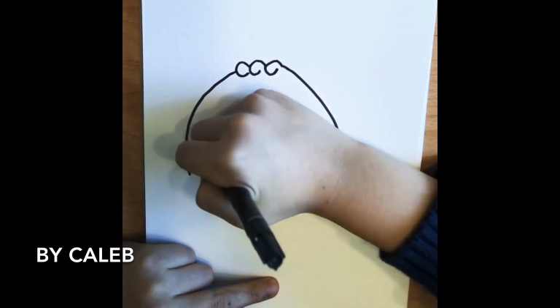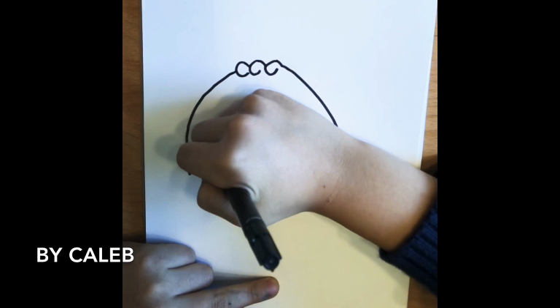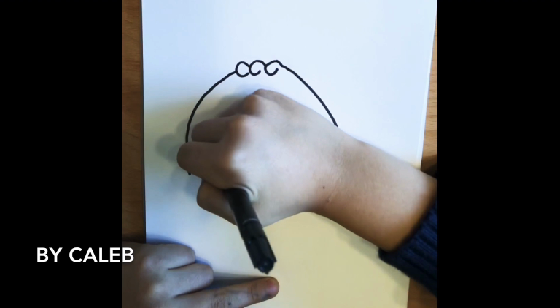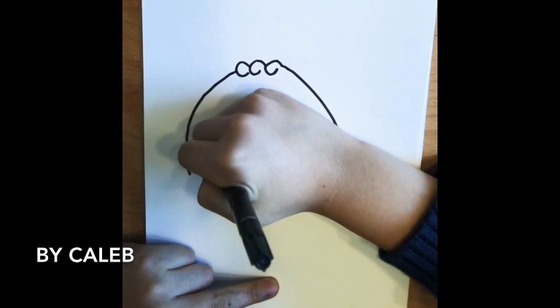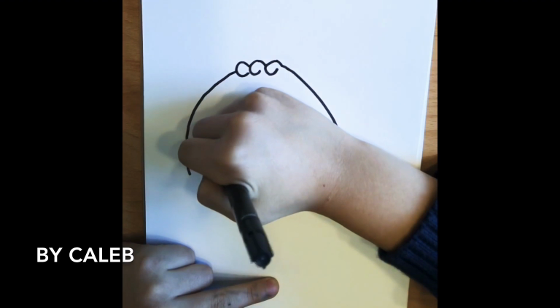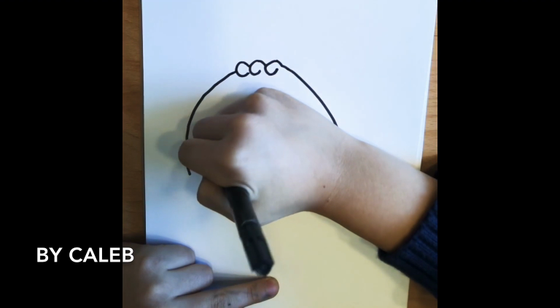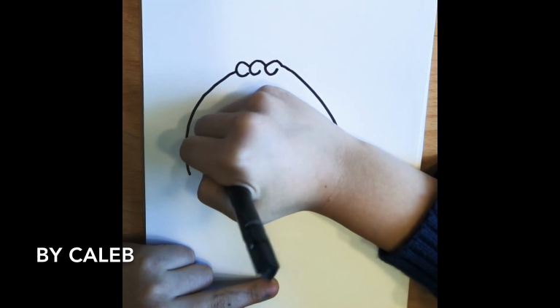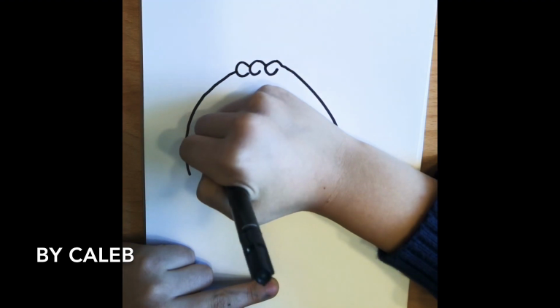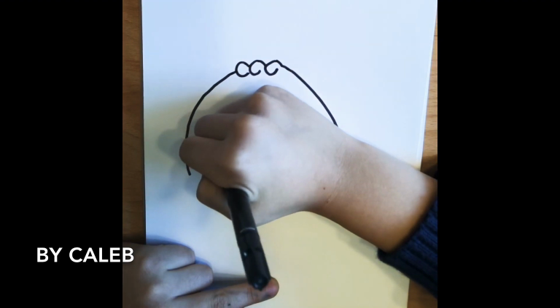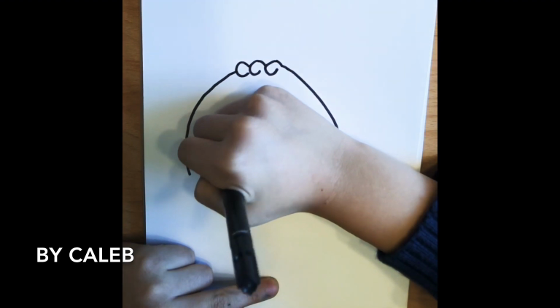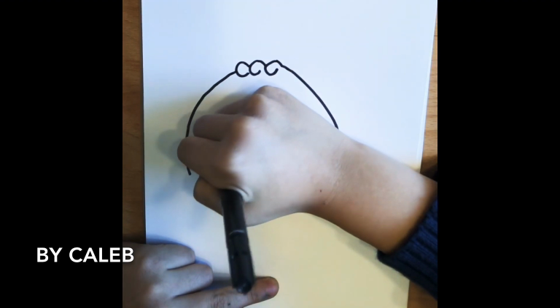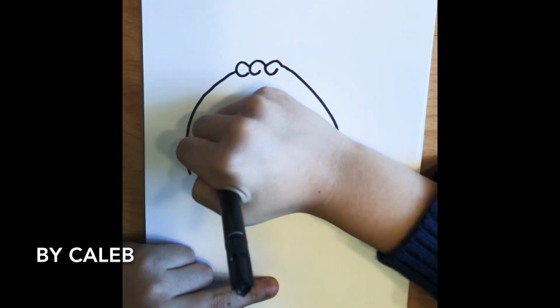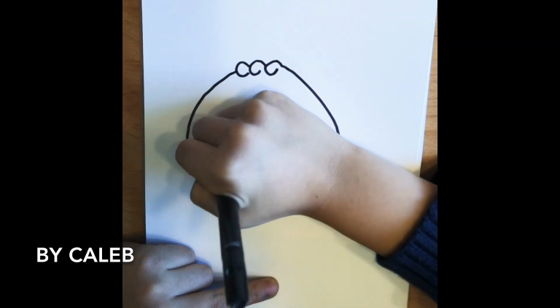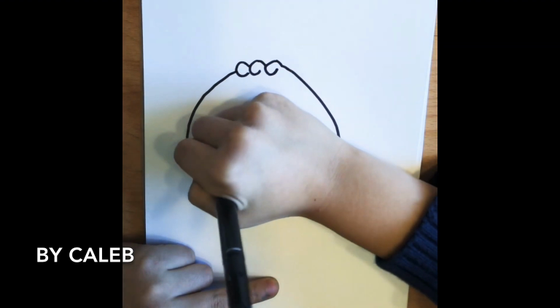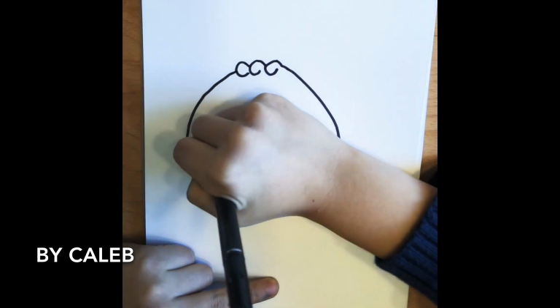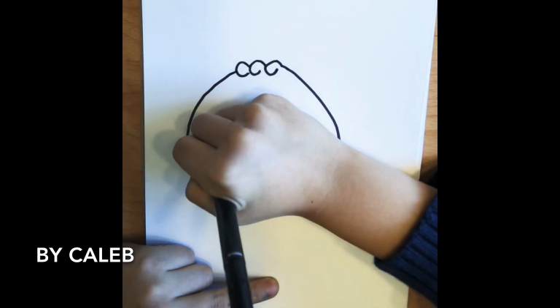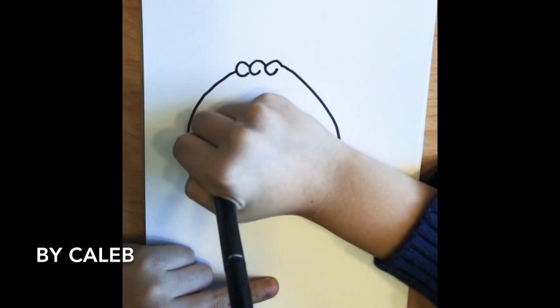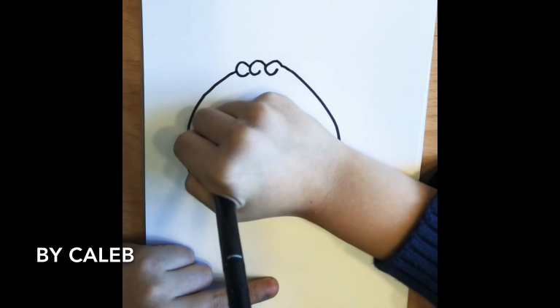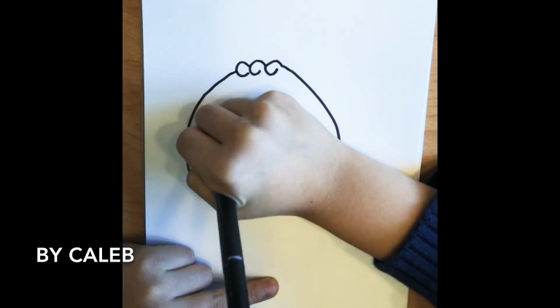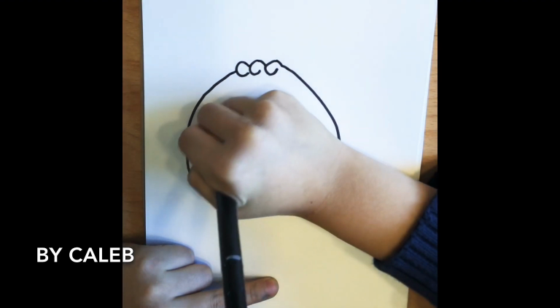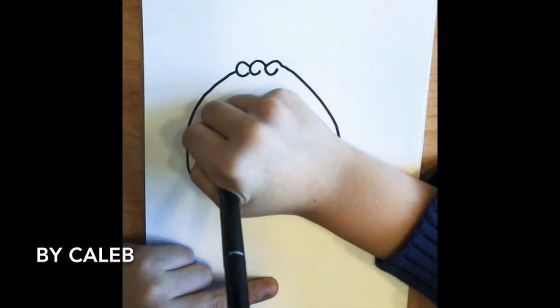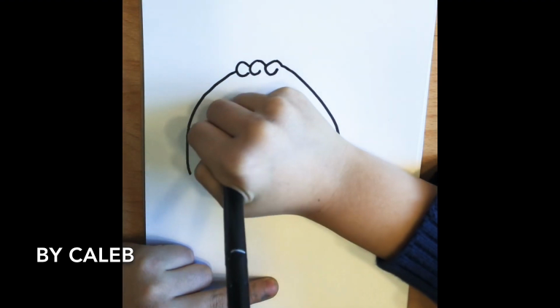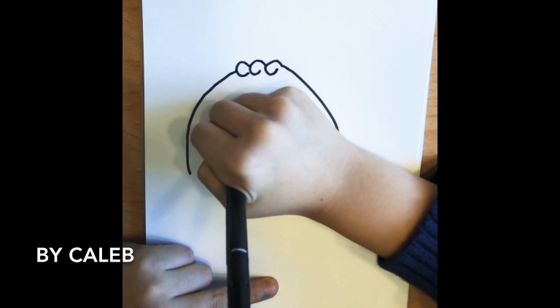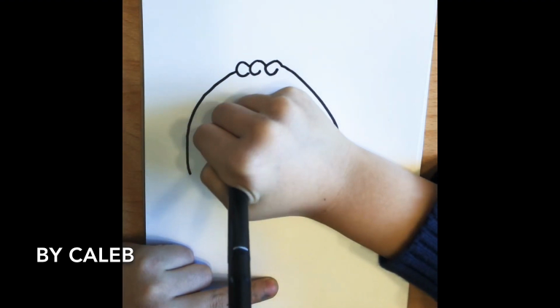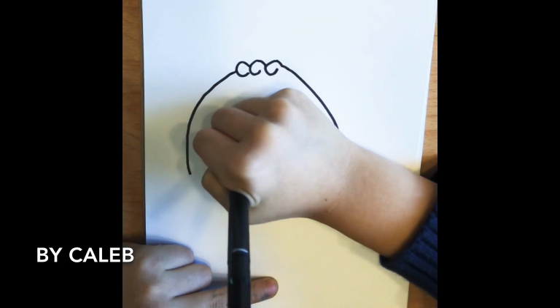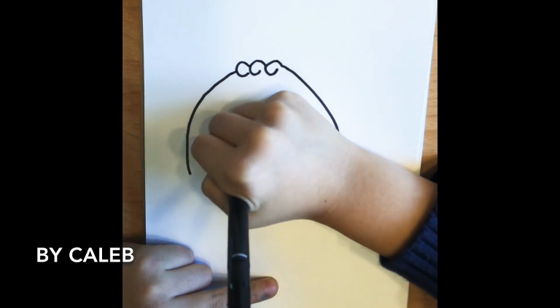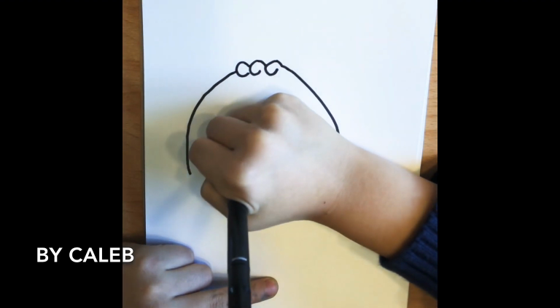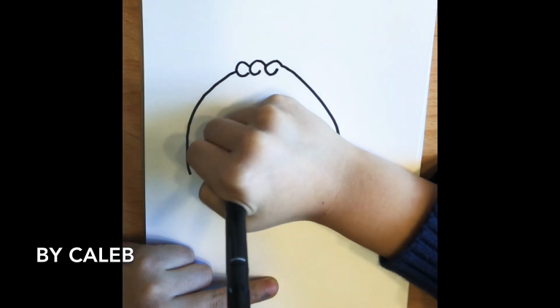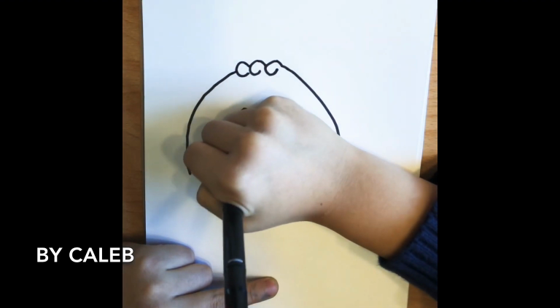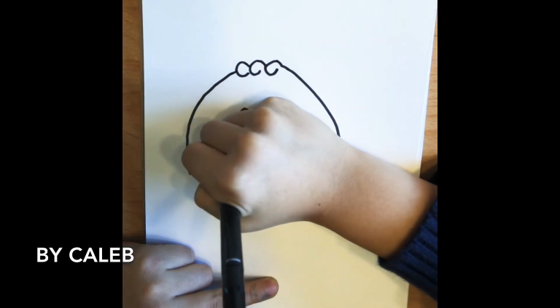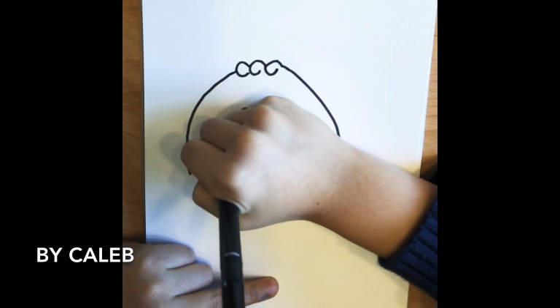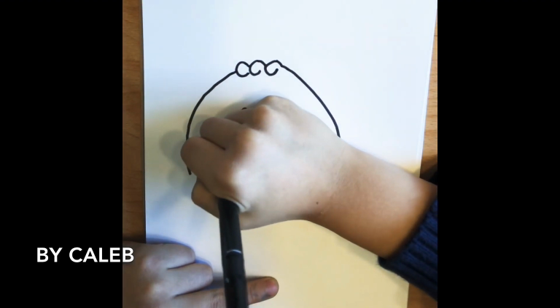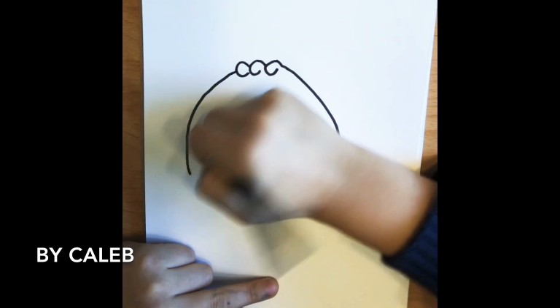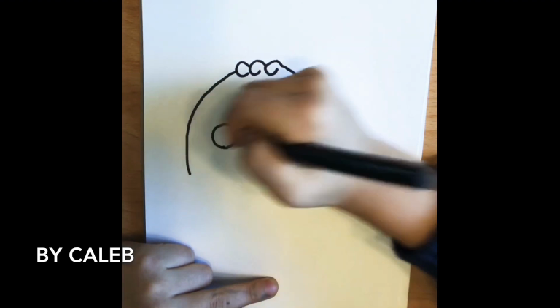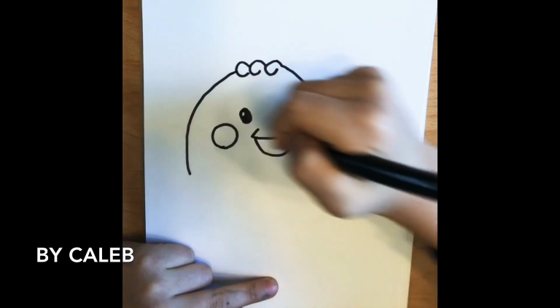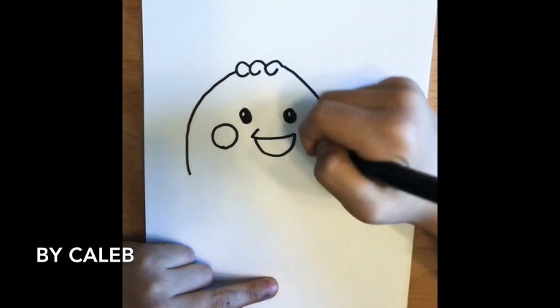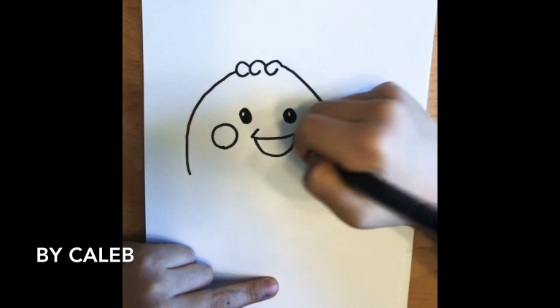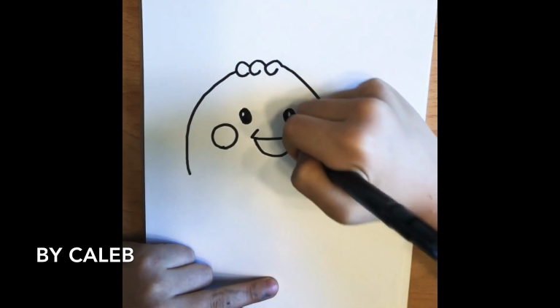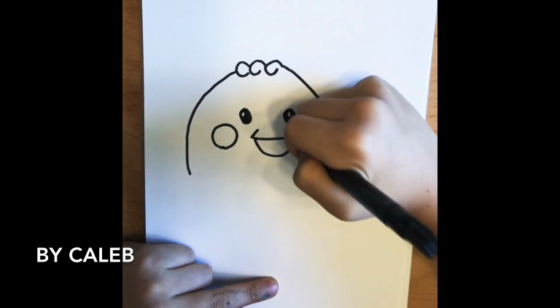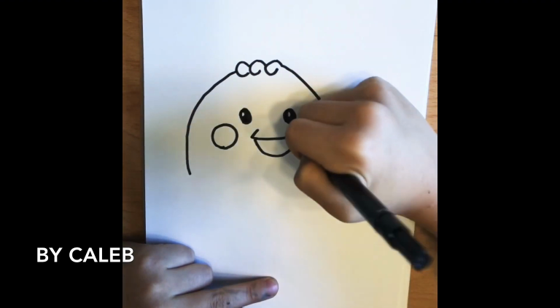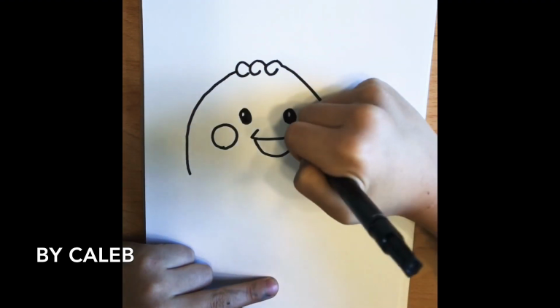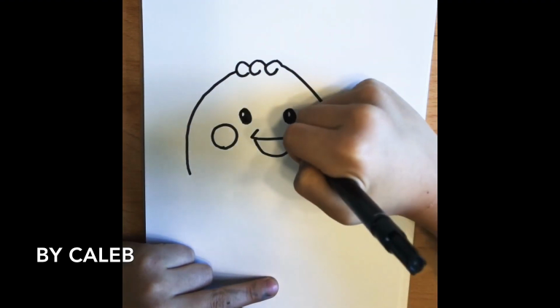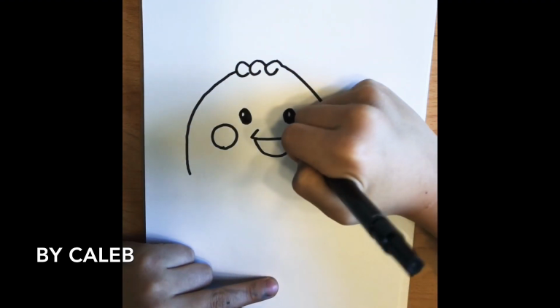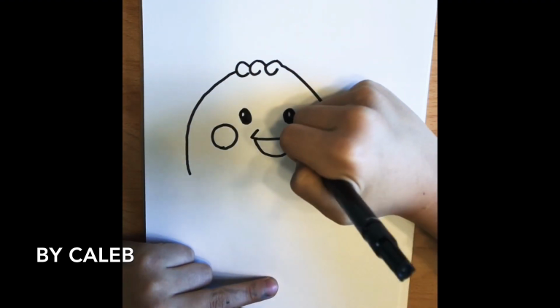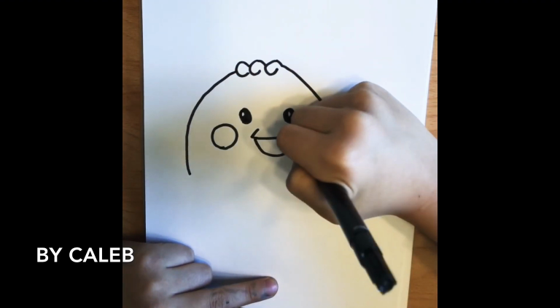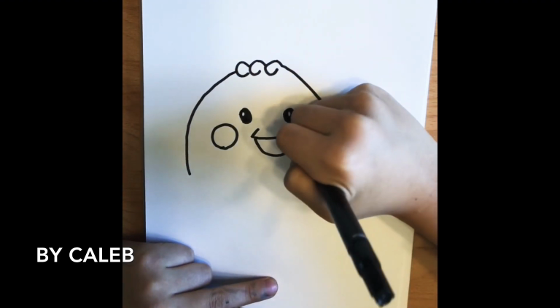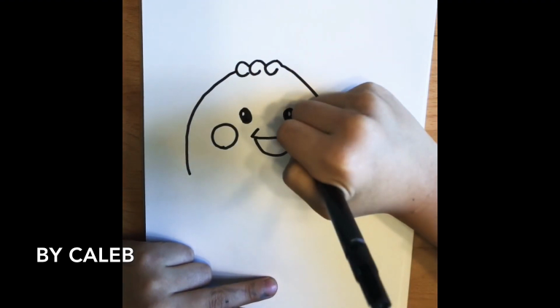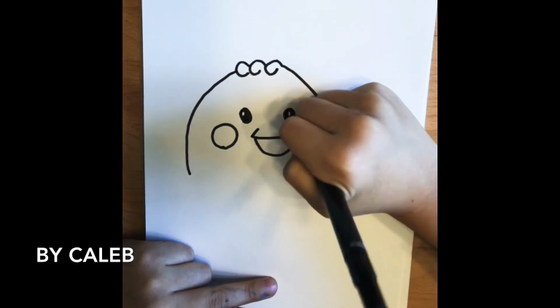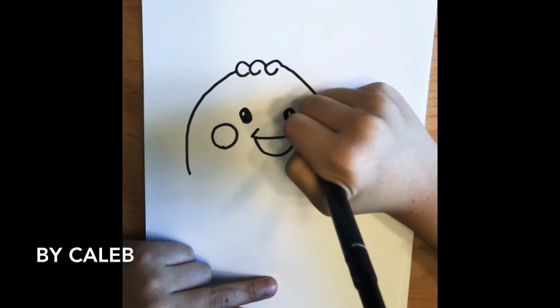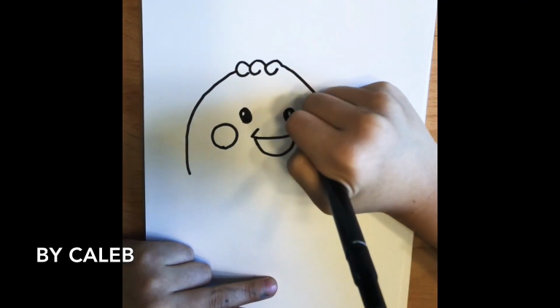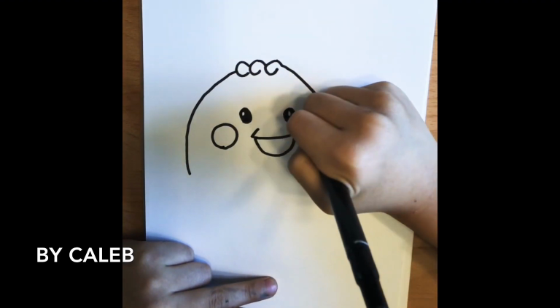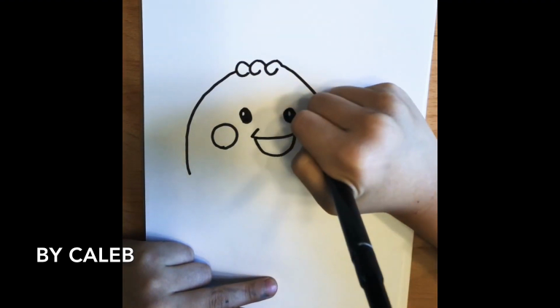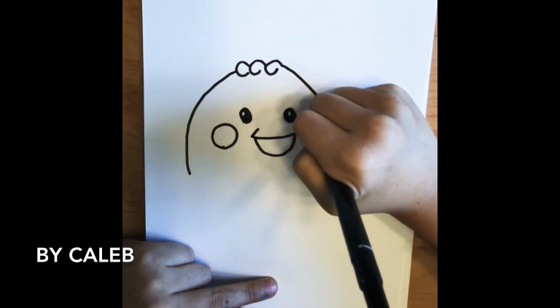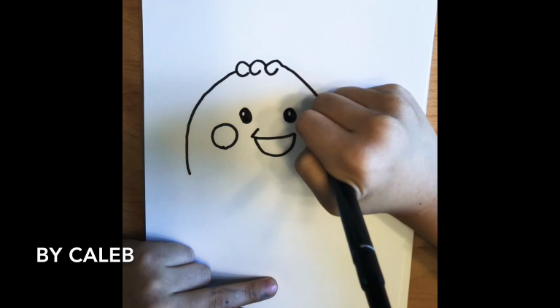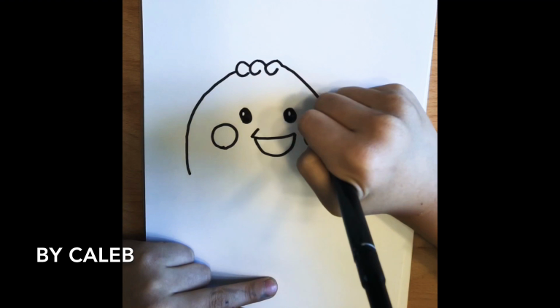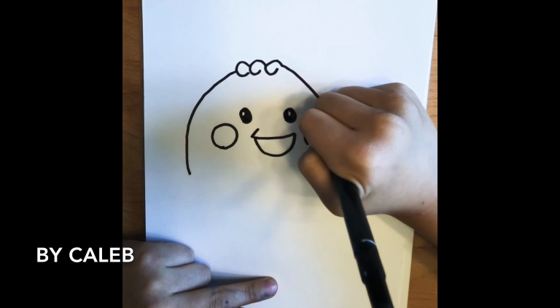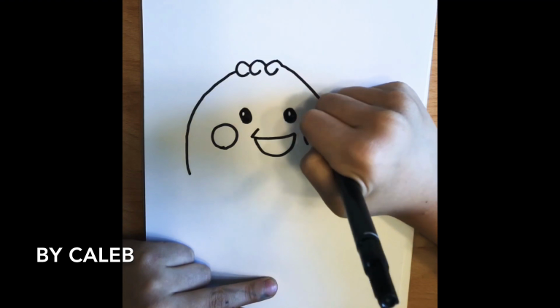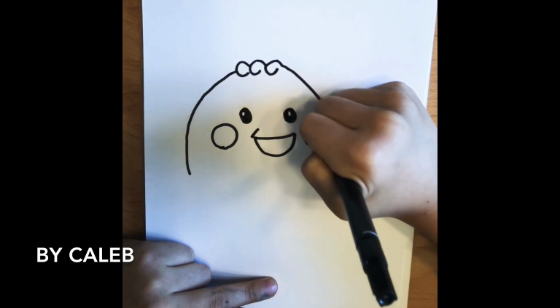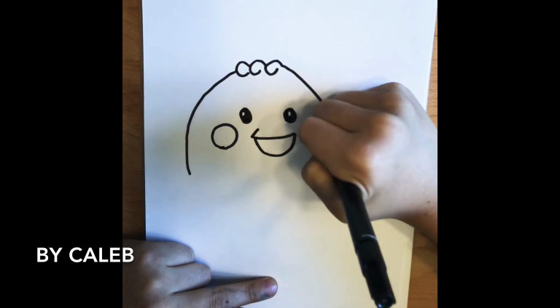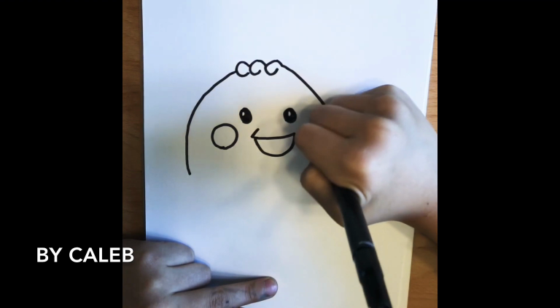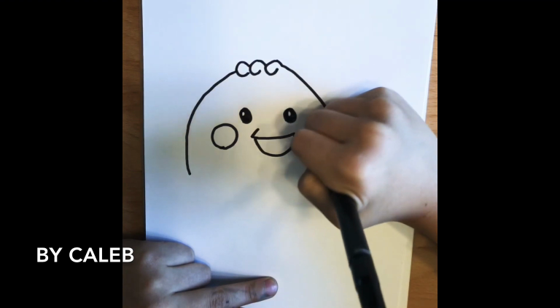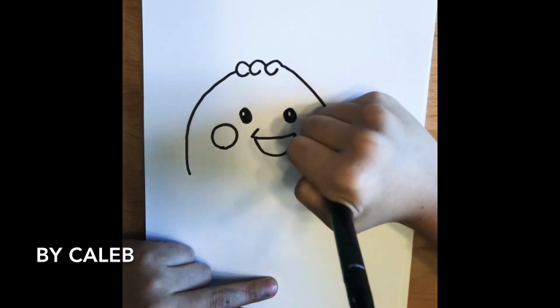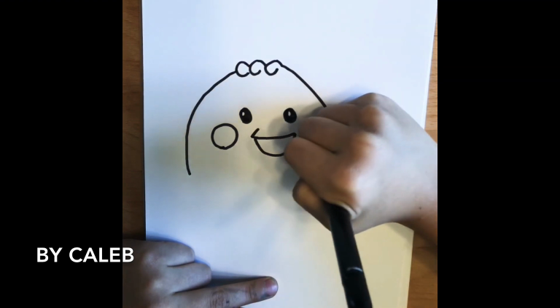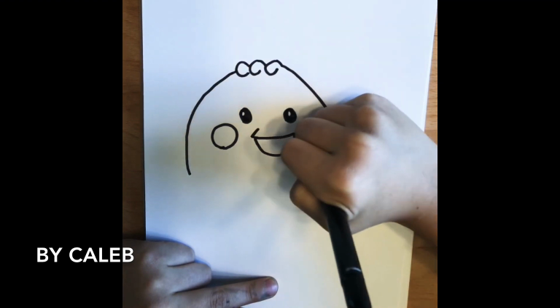I'm going to draw the red cheeks — a red circle here and a red circle there.